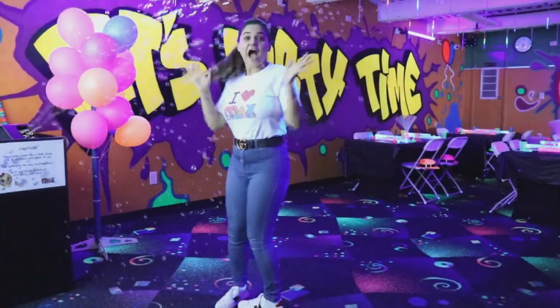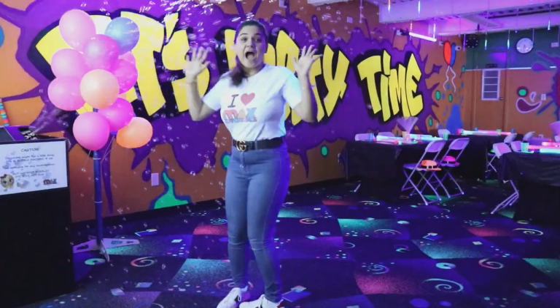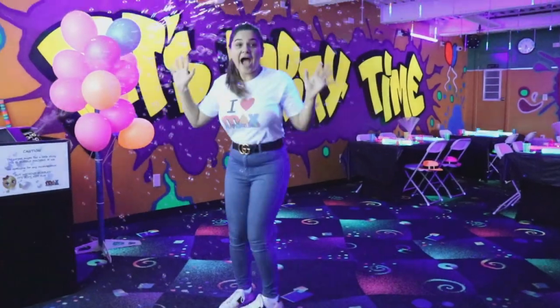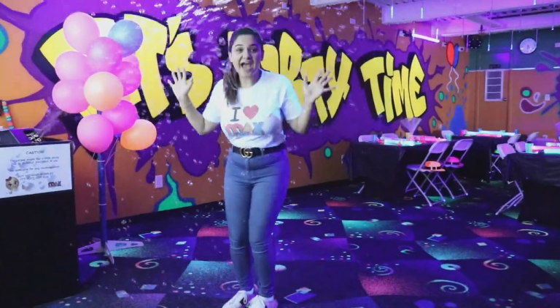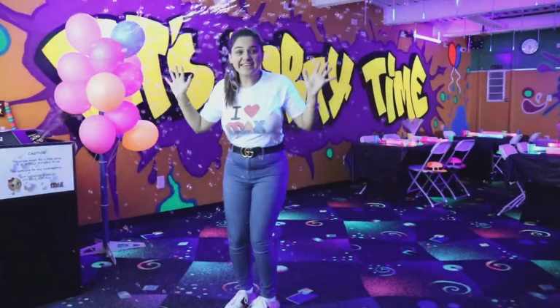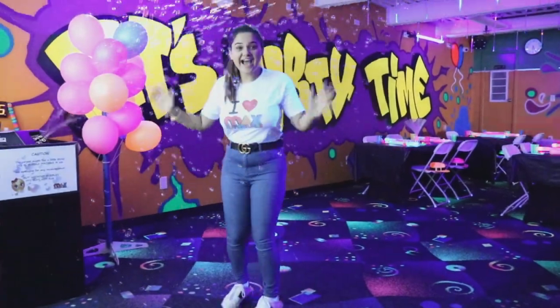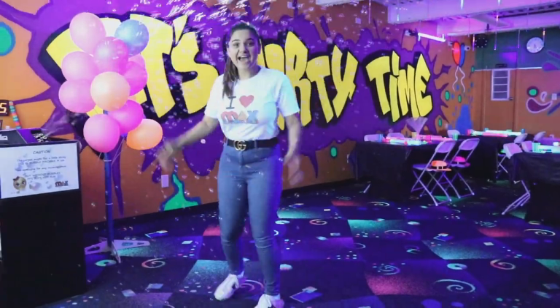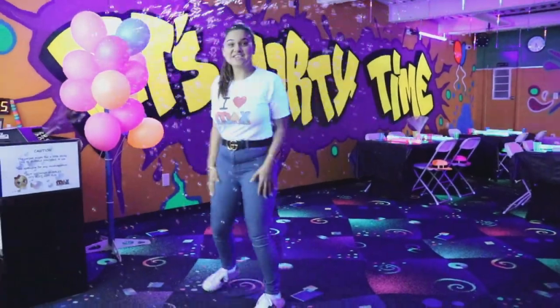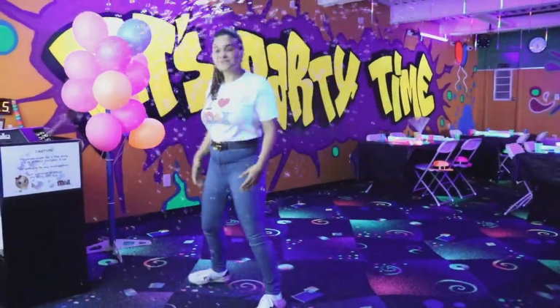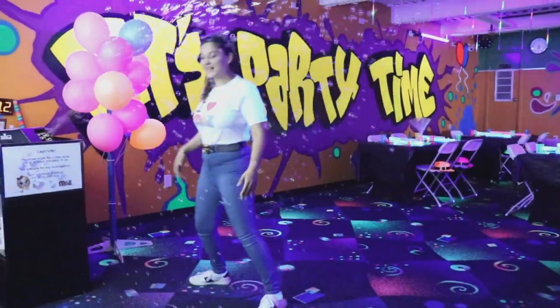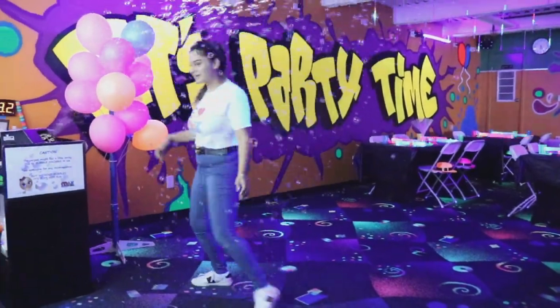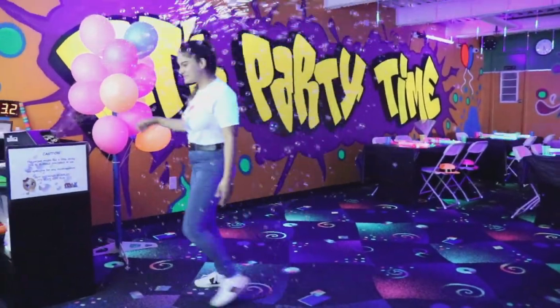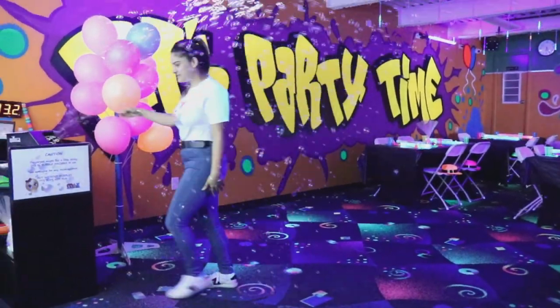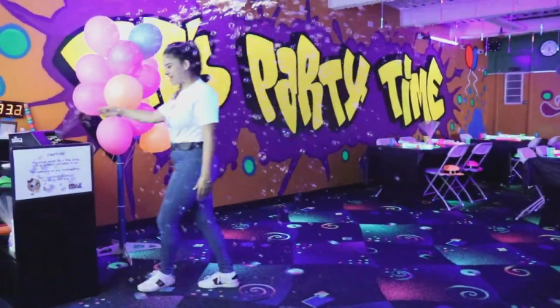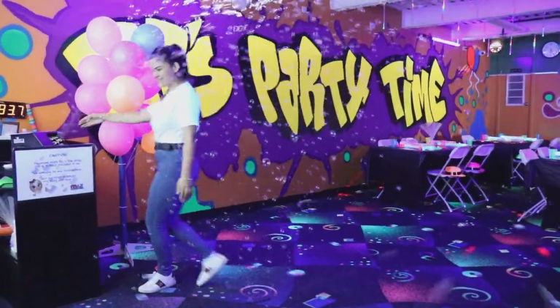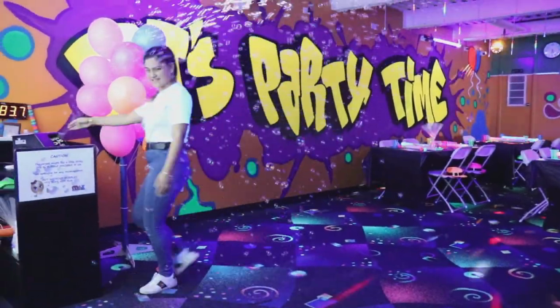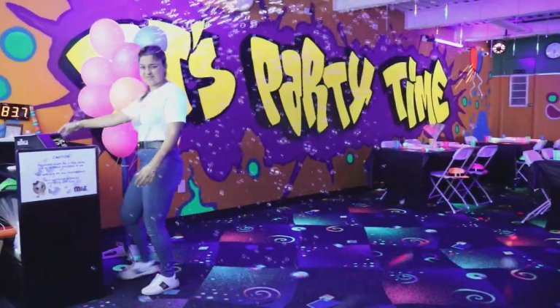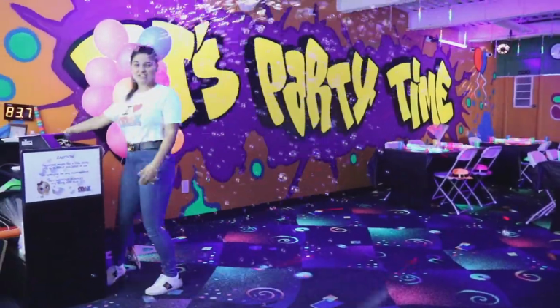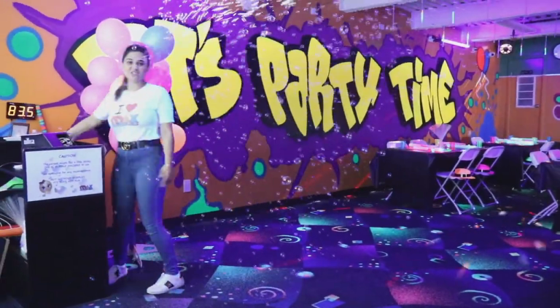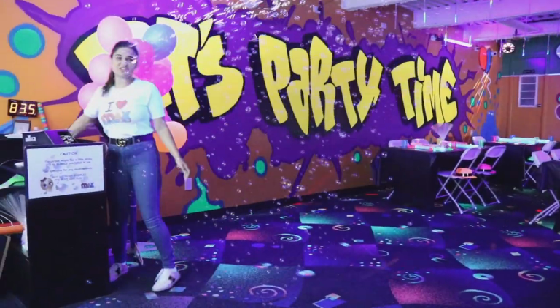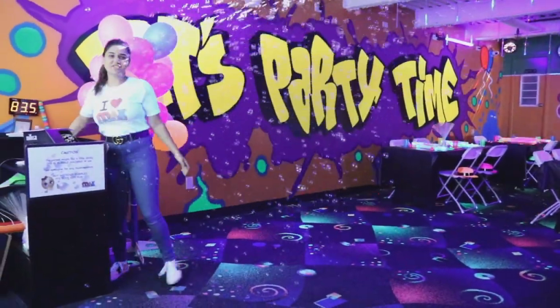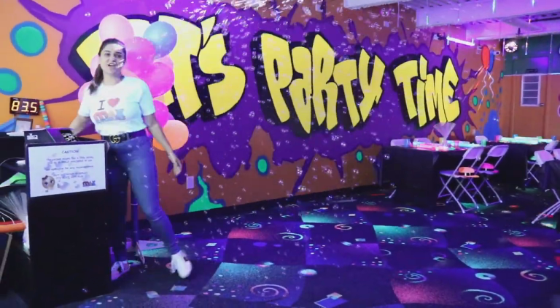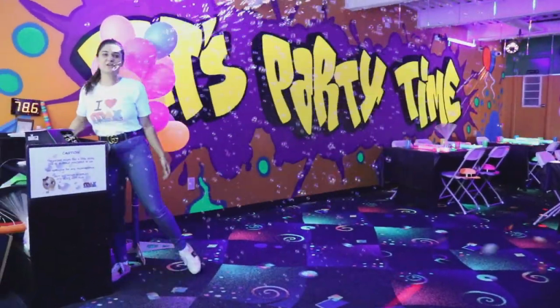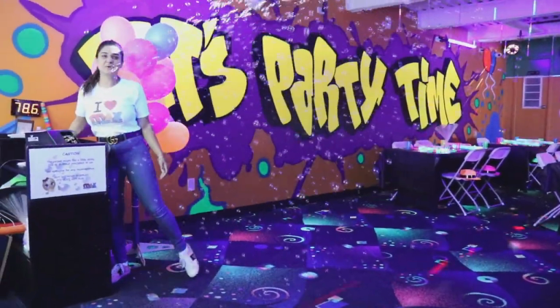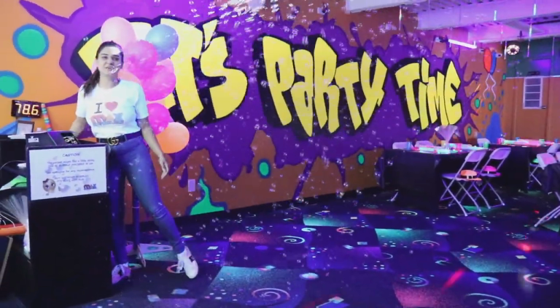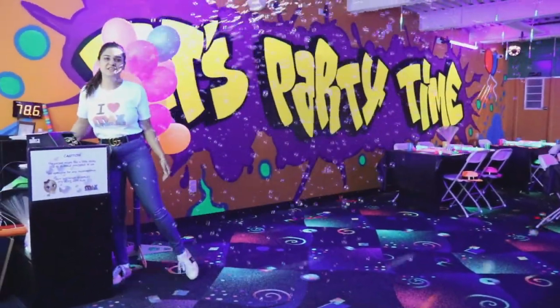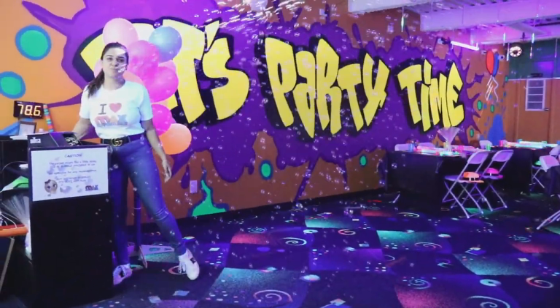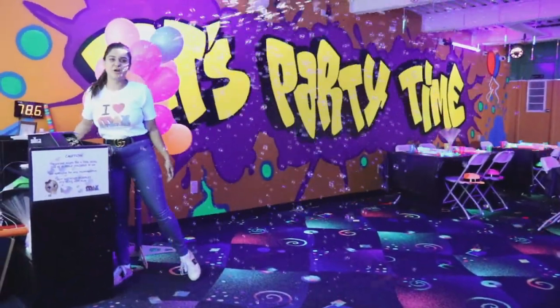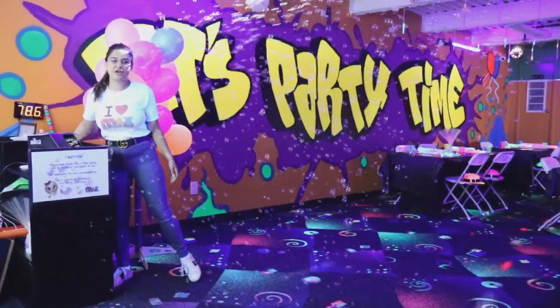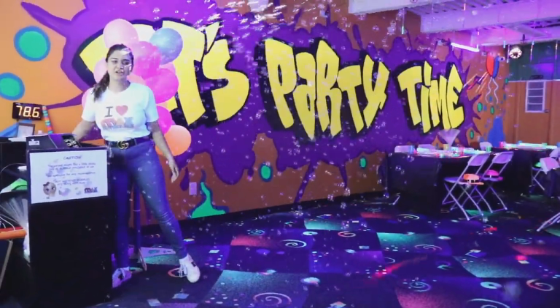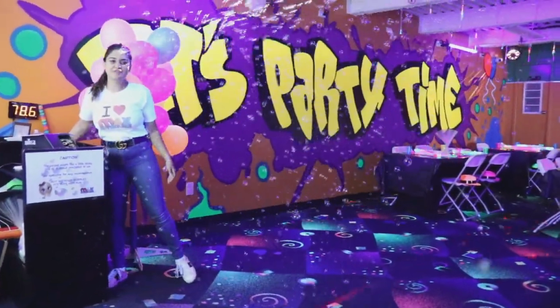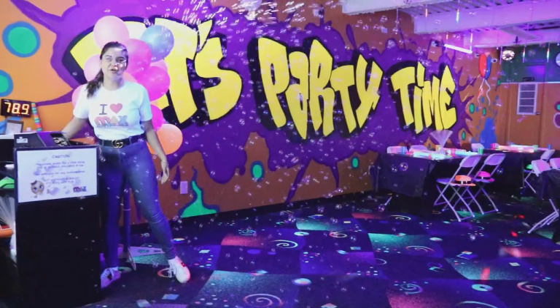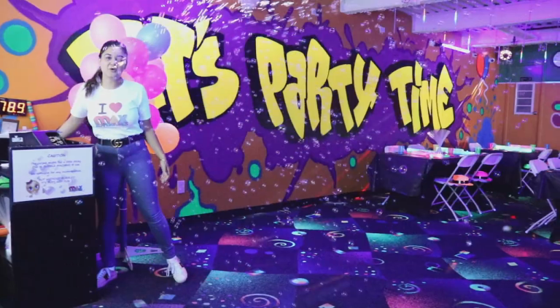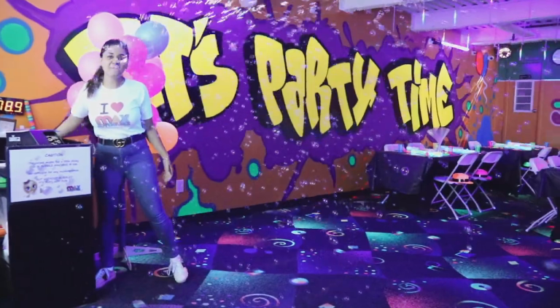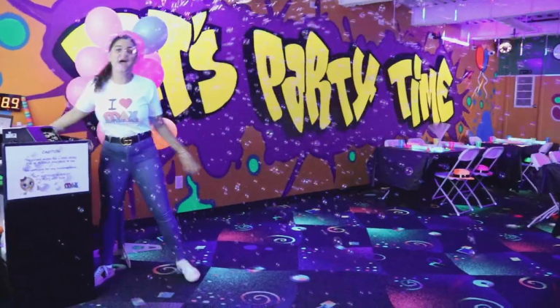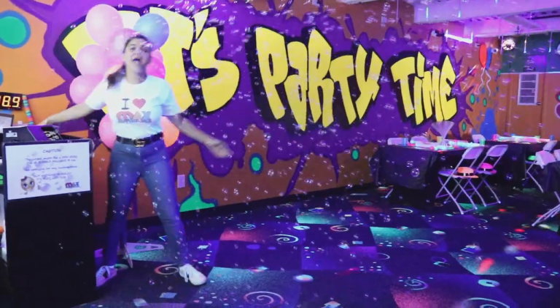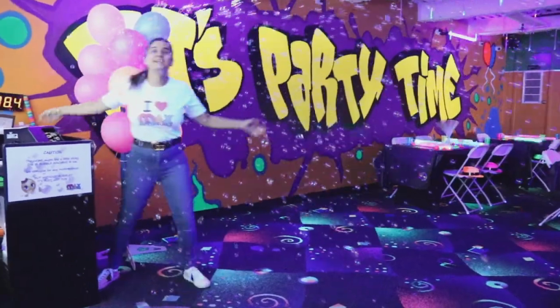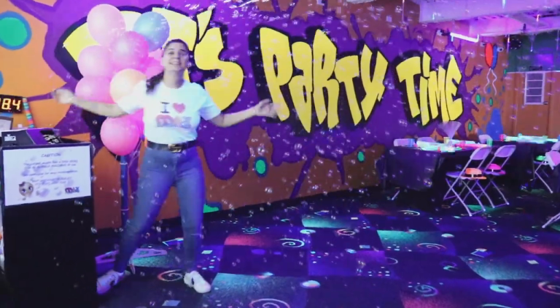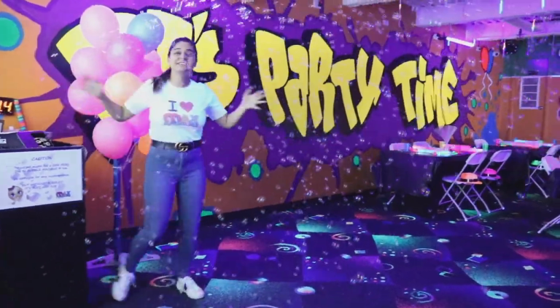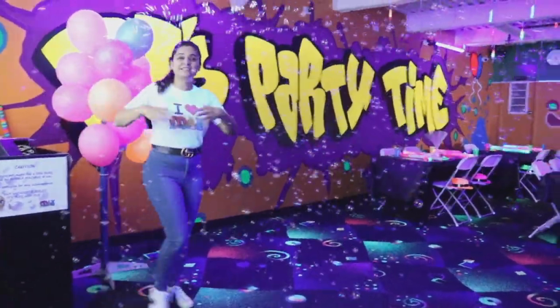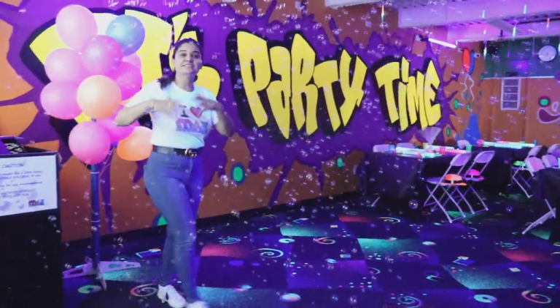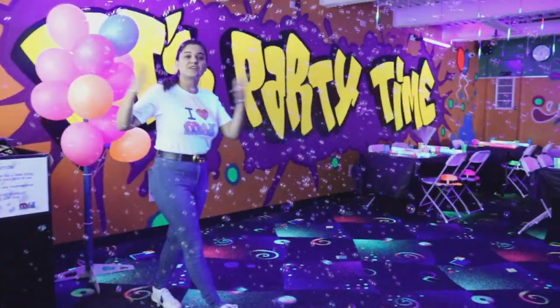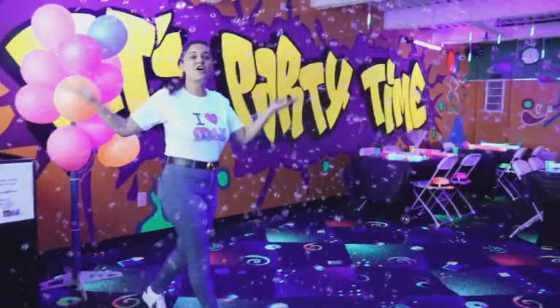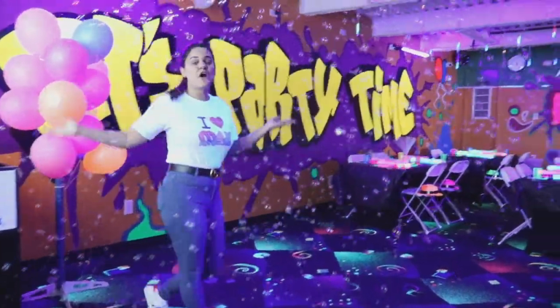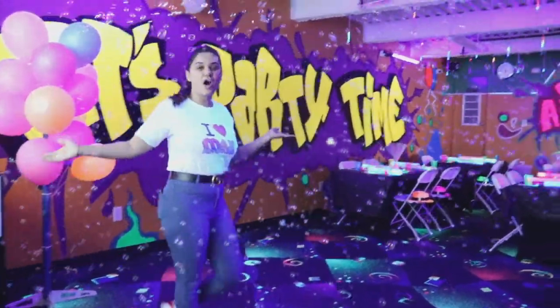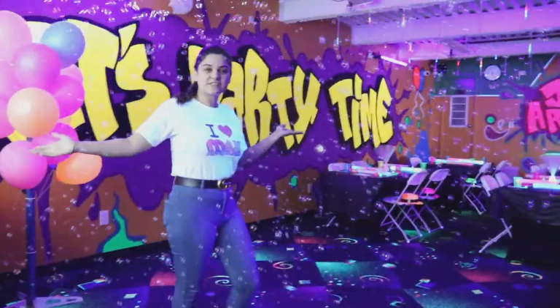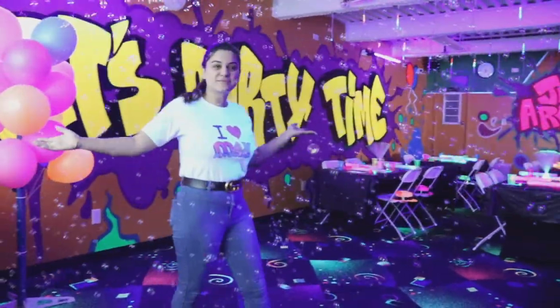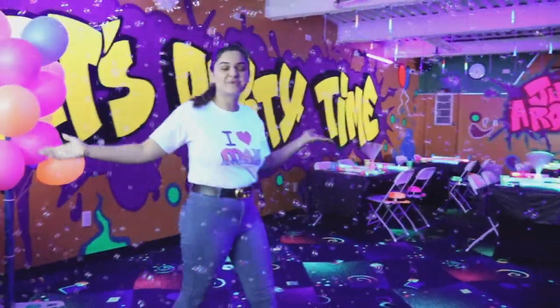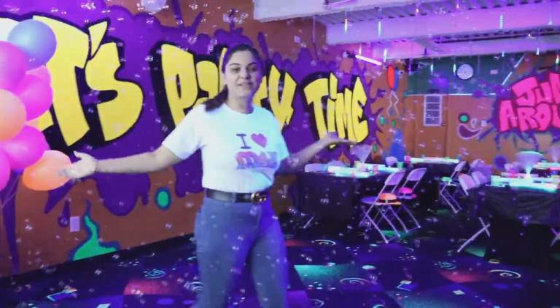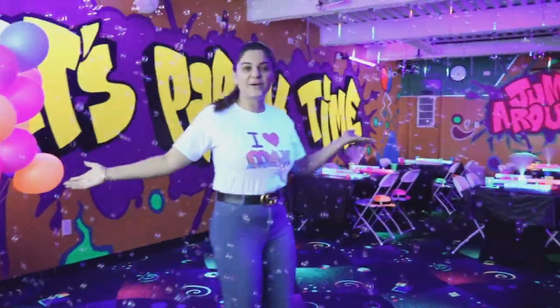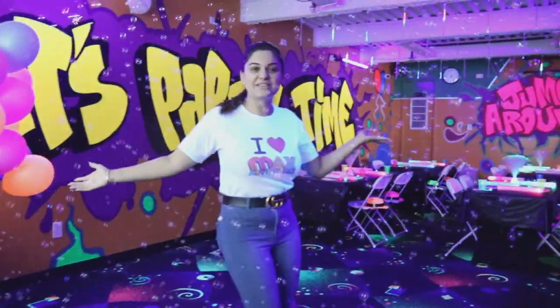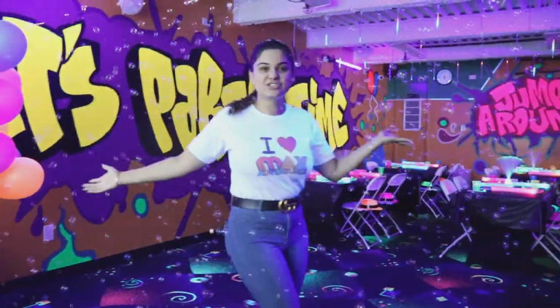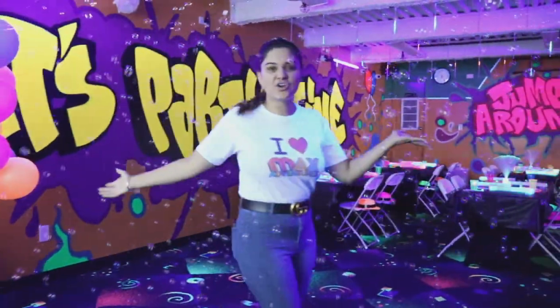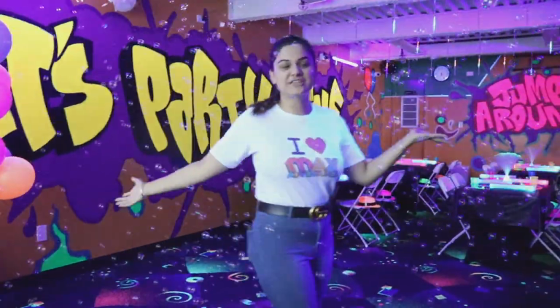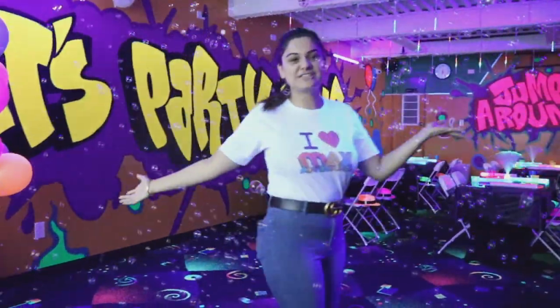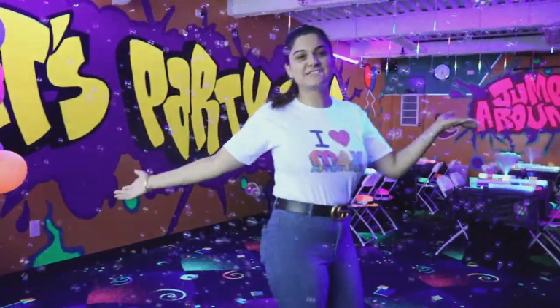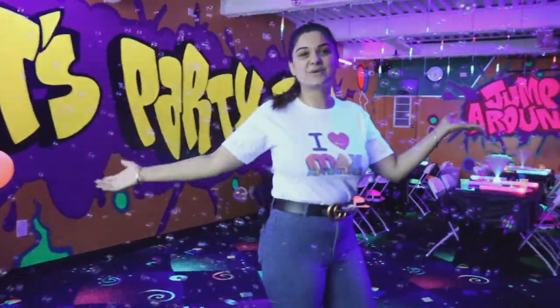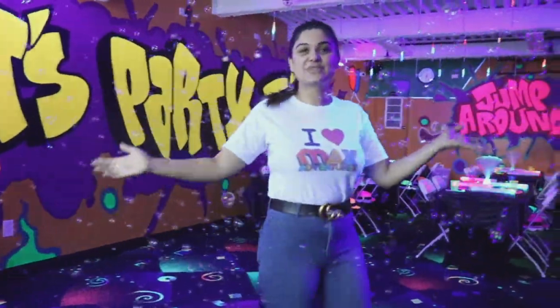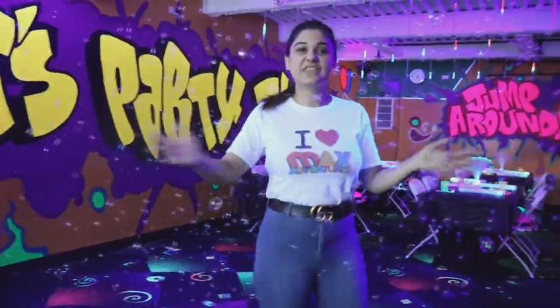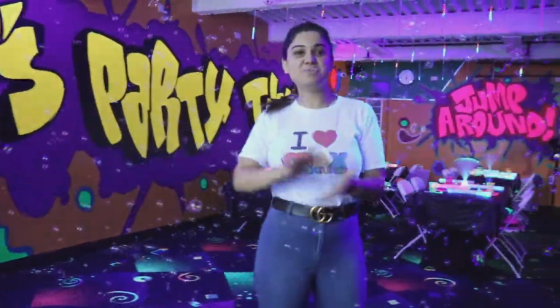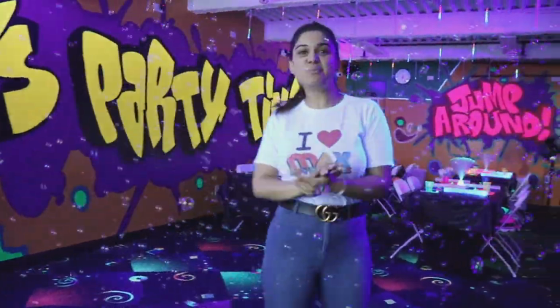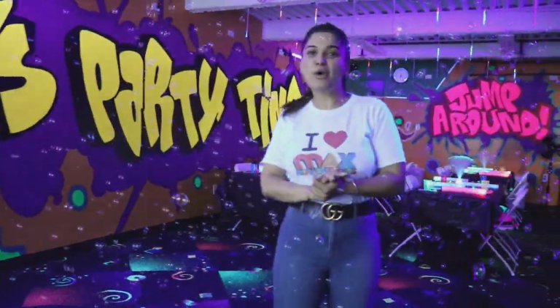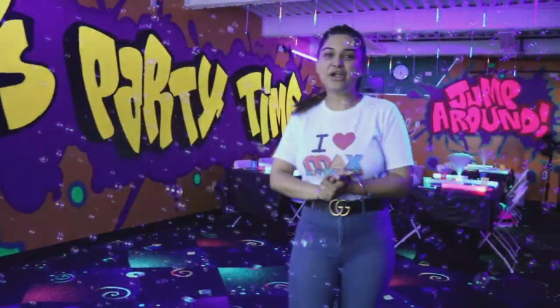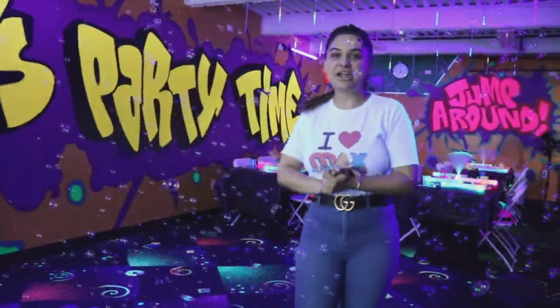Hi guys! Welcome to Next Adventures, our coolest party room. This is our awesome glow-in-the-dark disco team party.